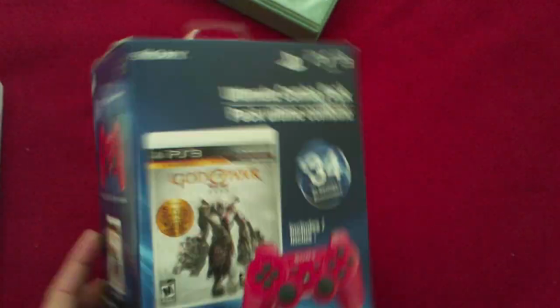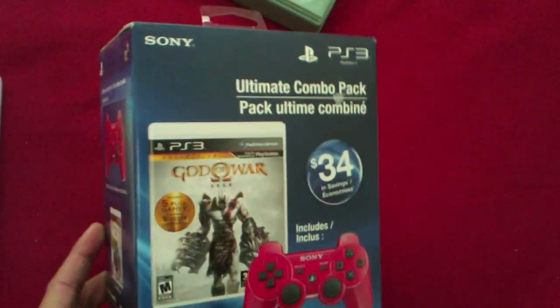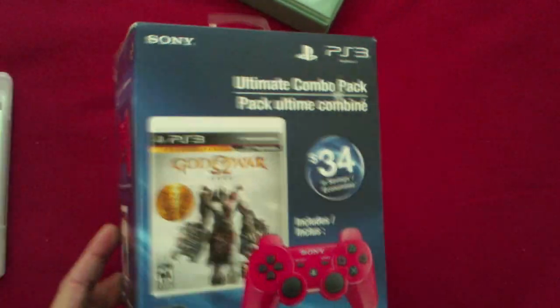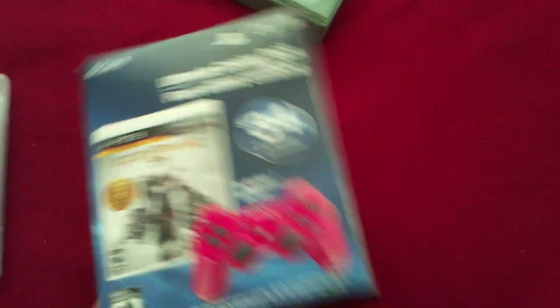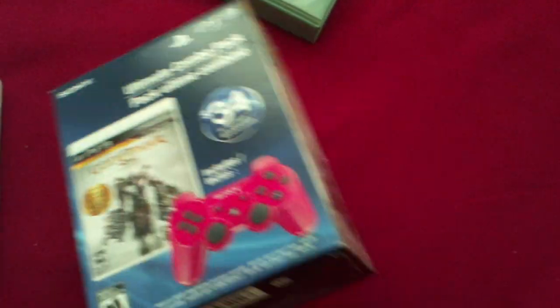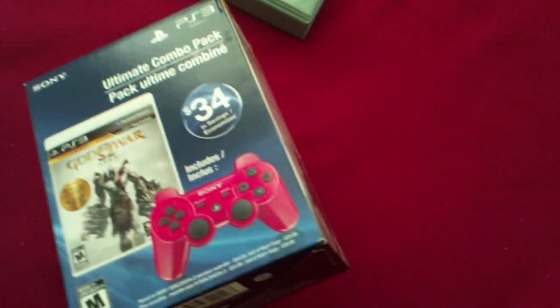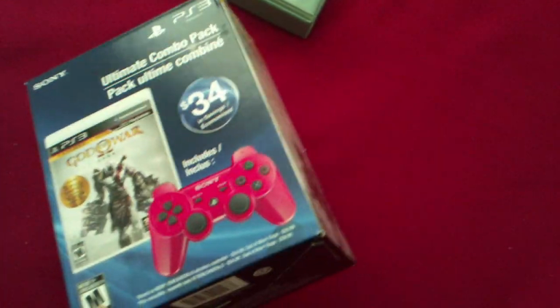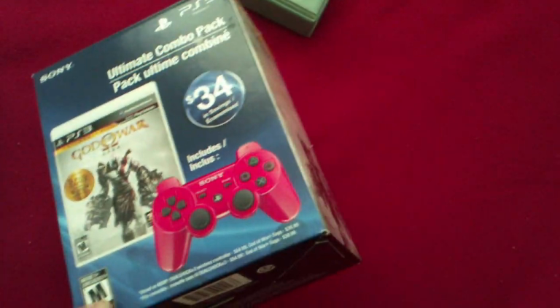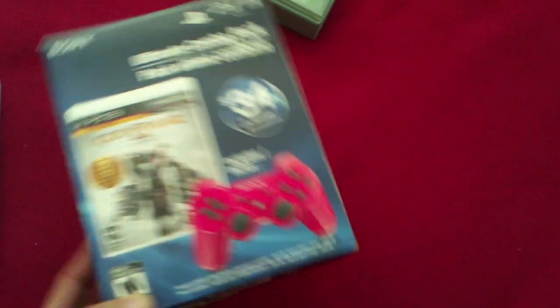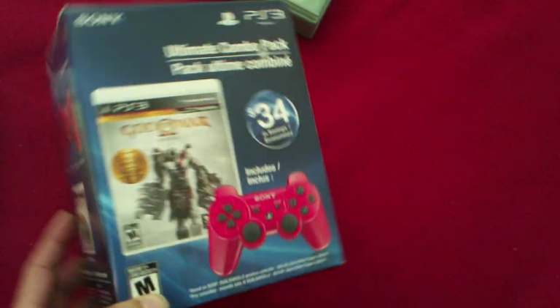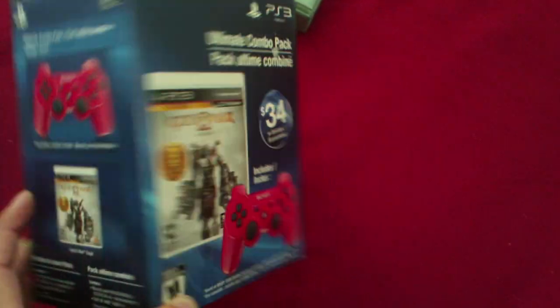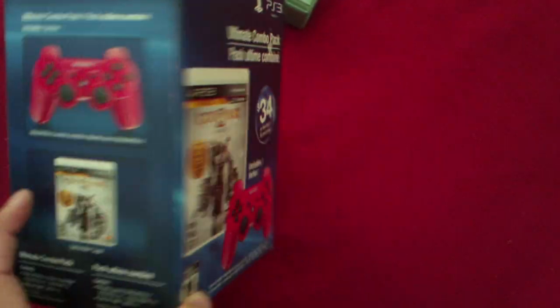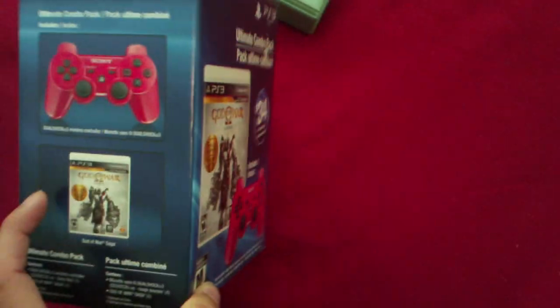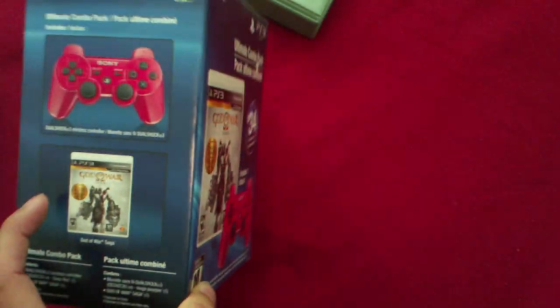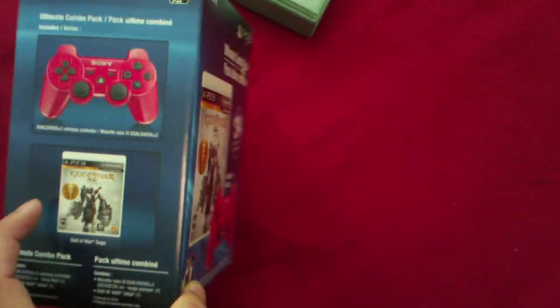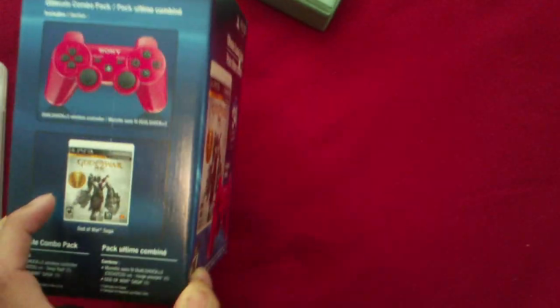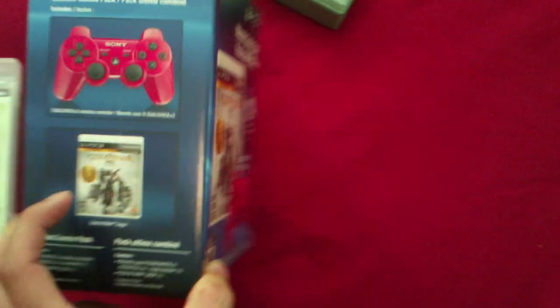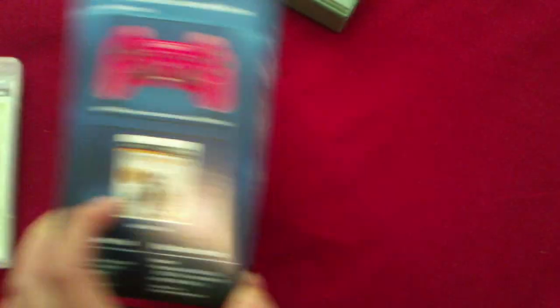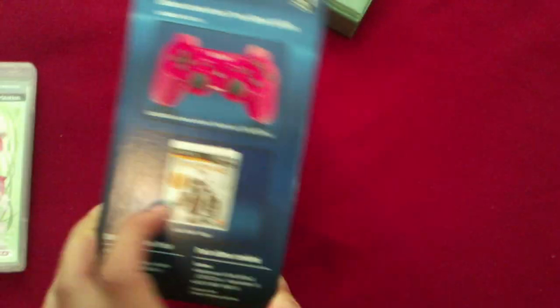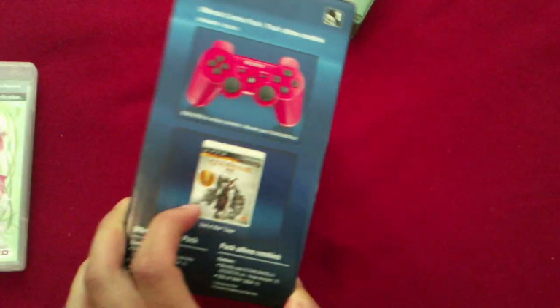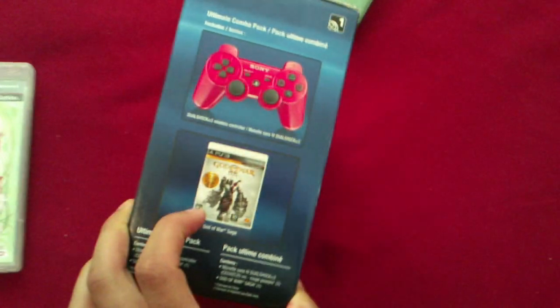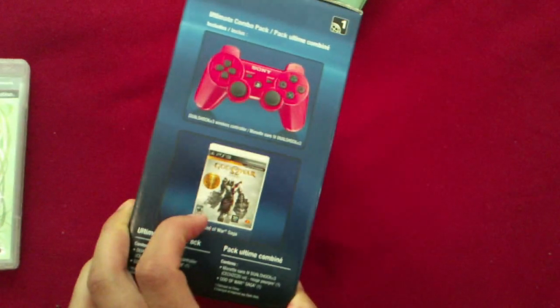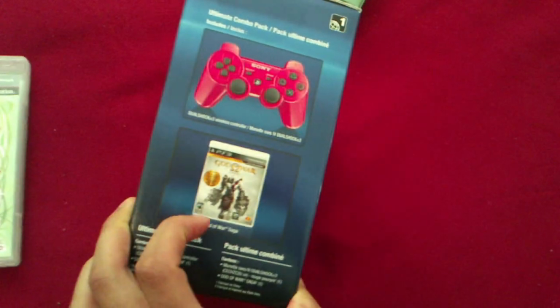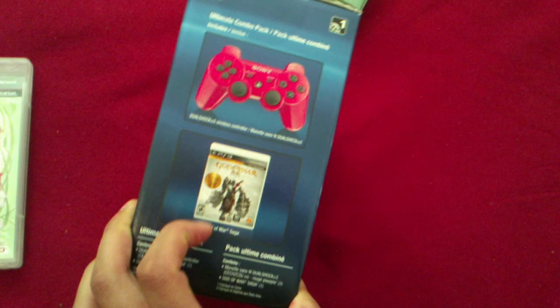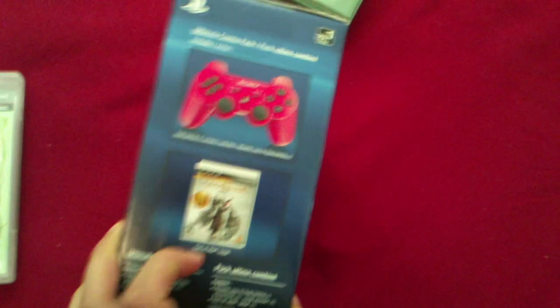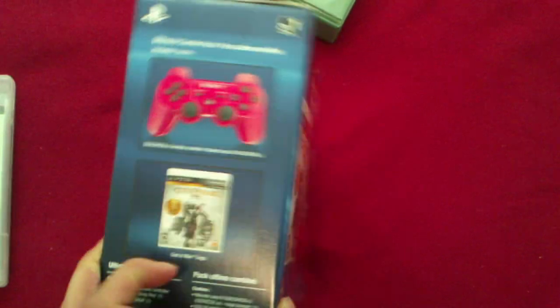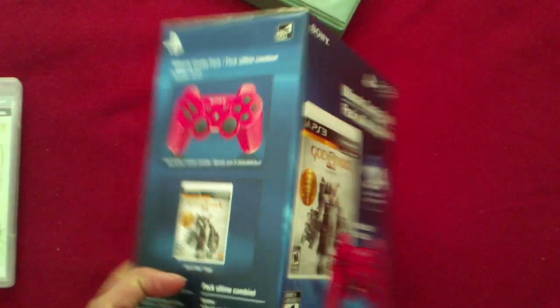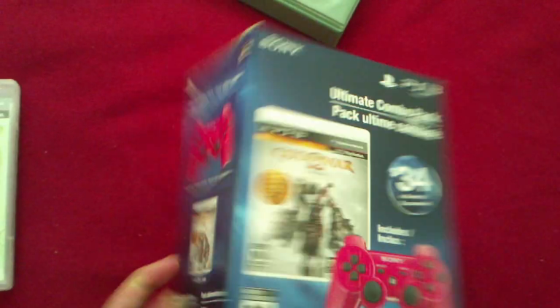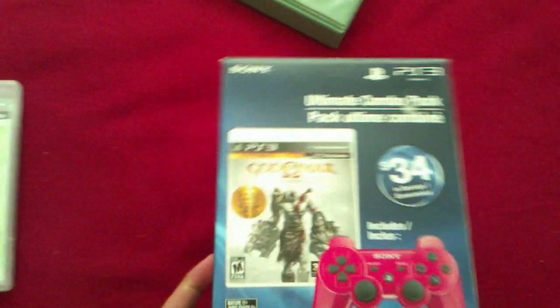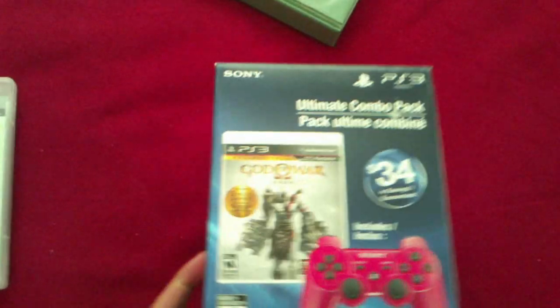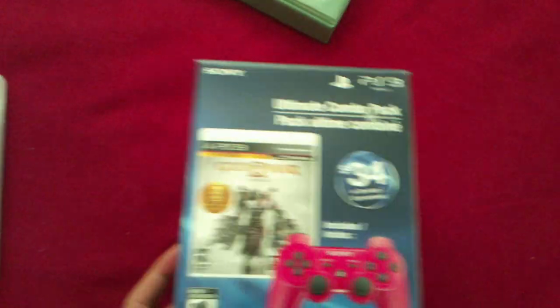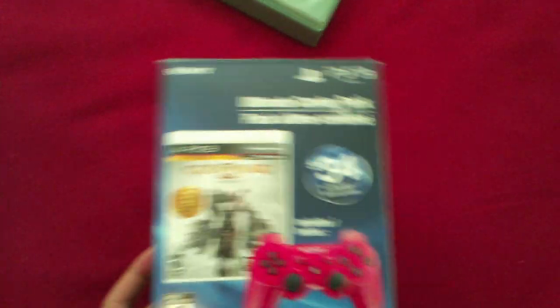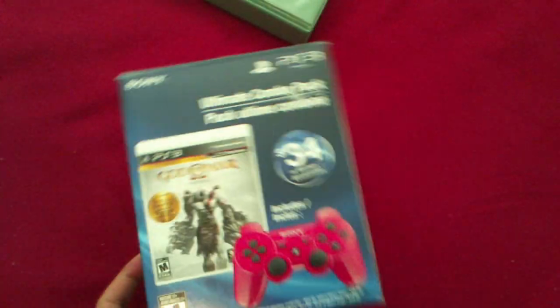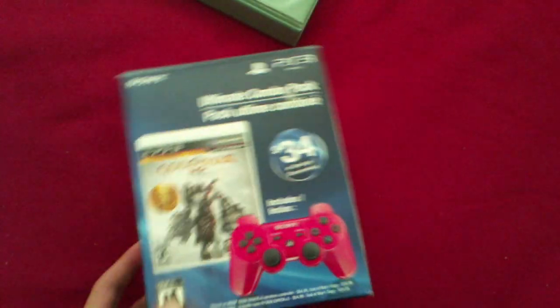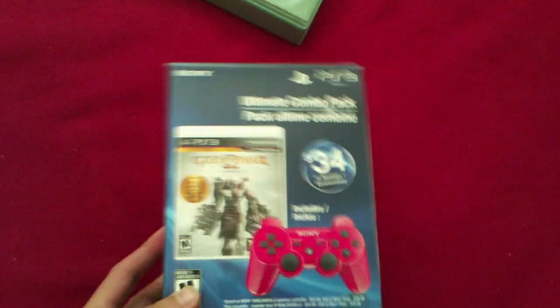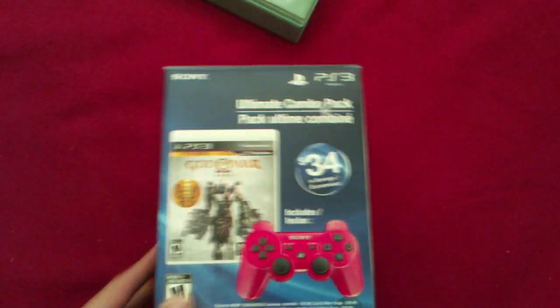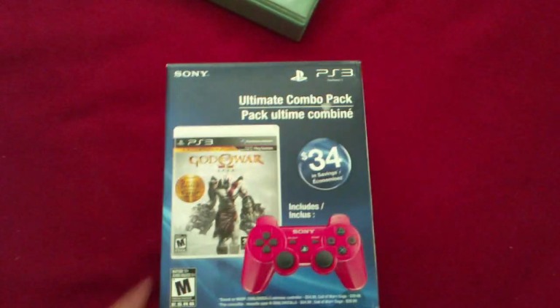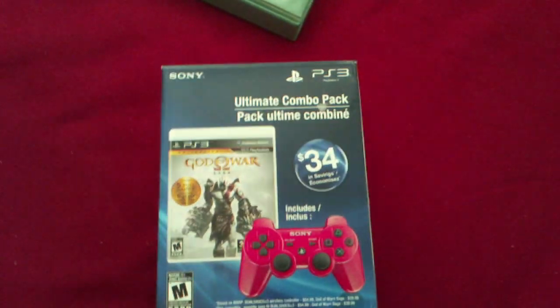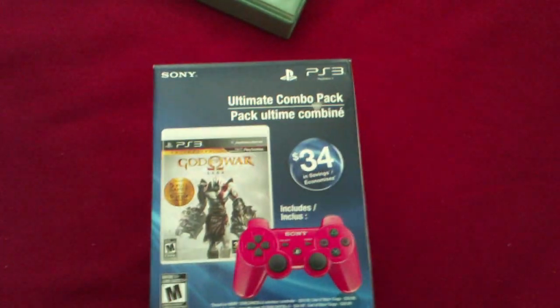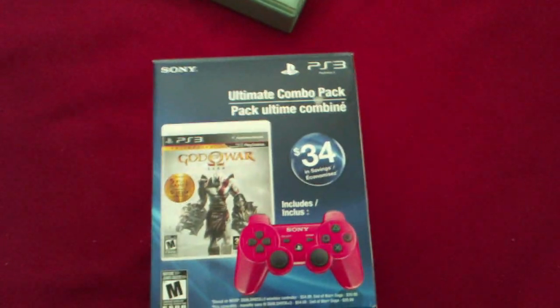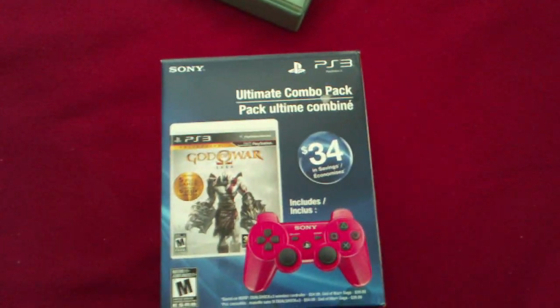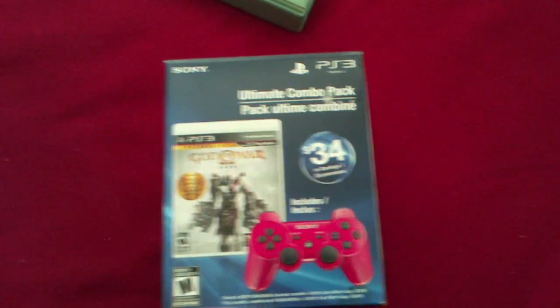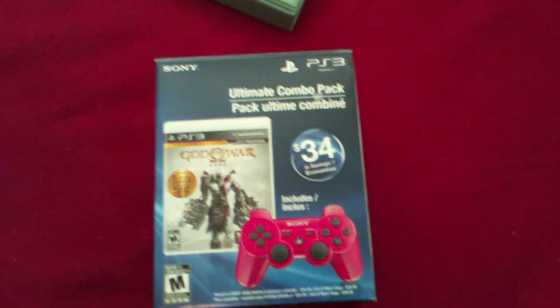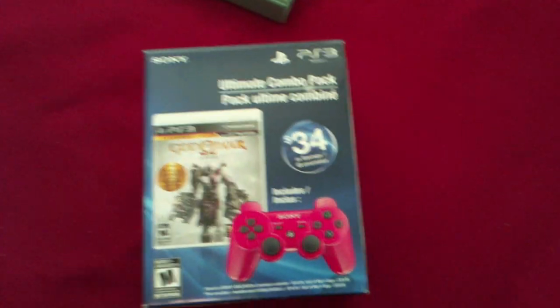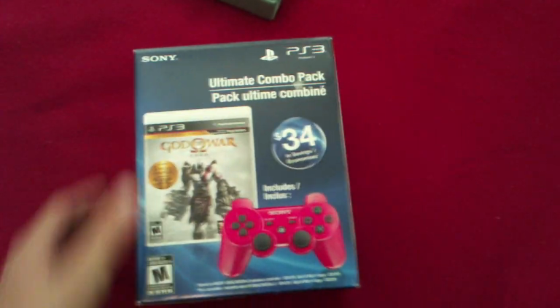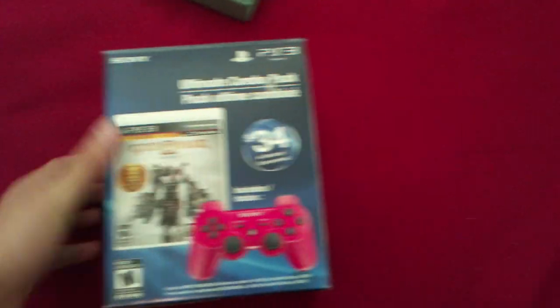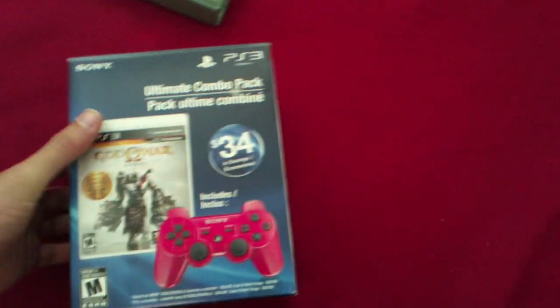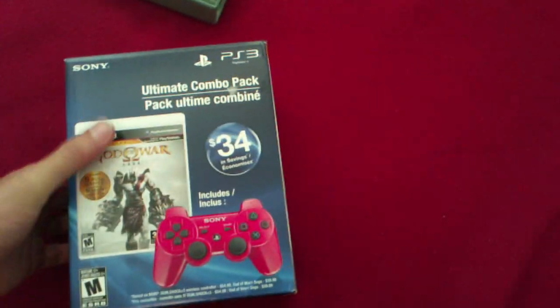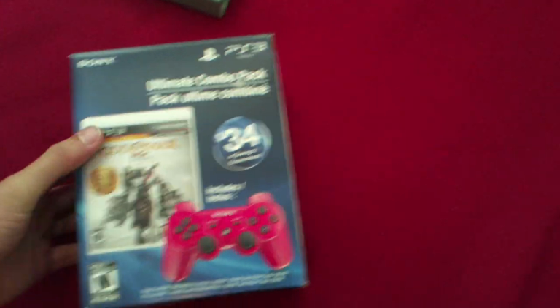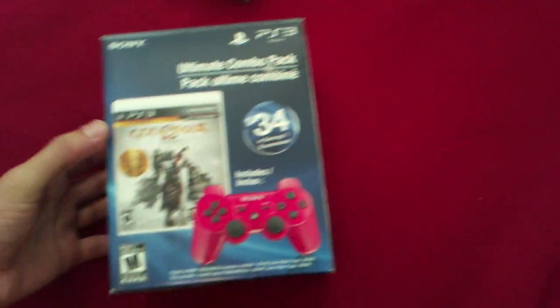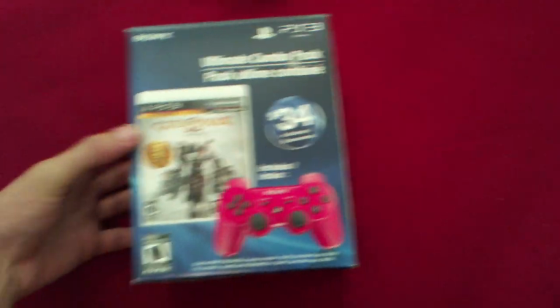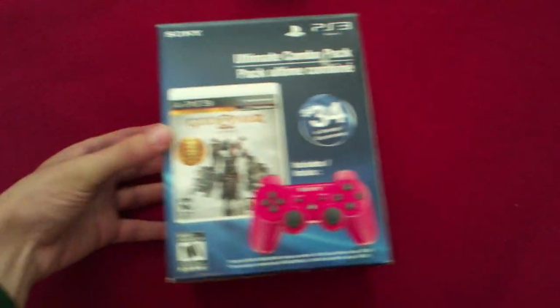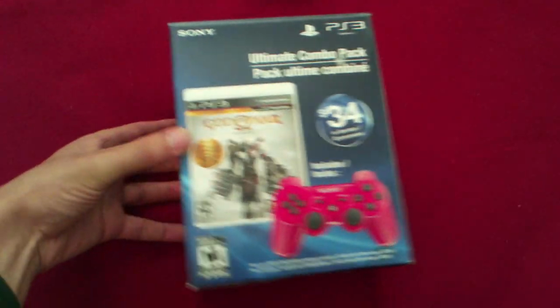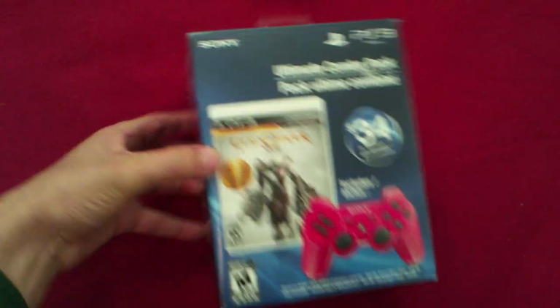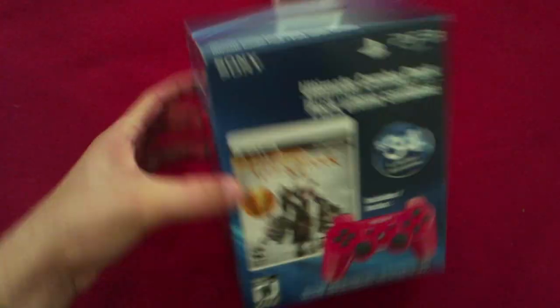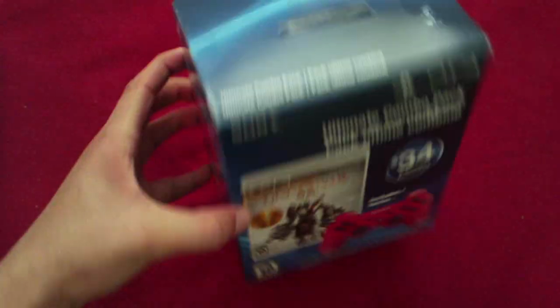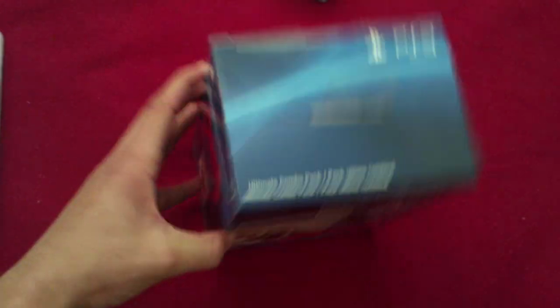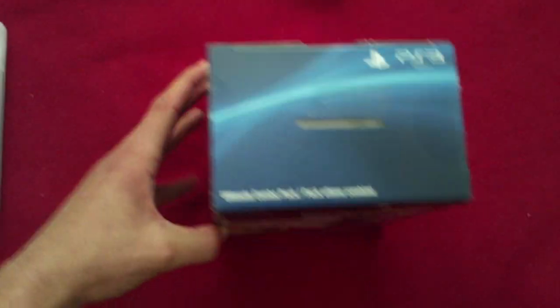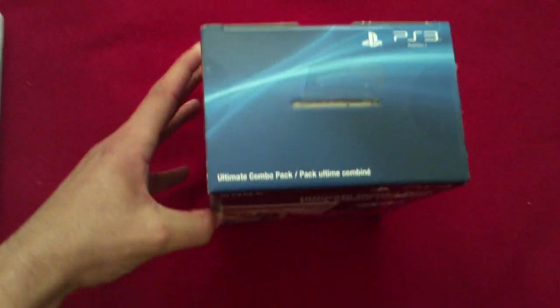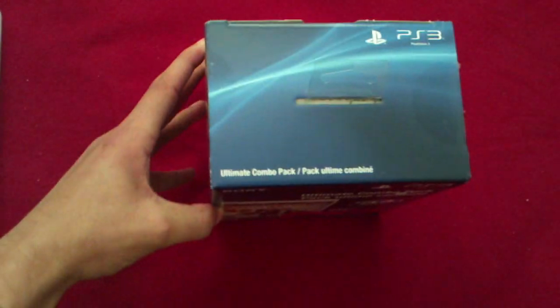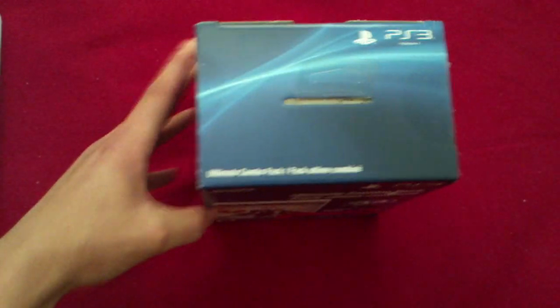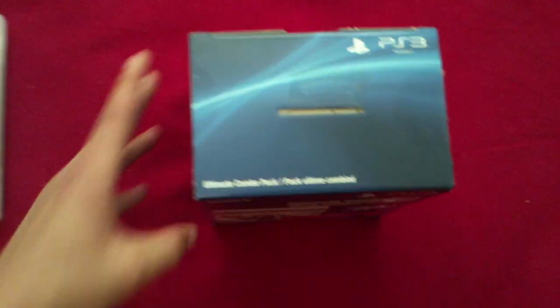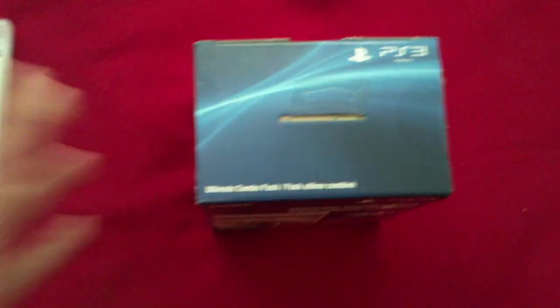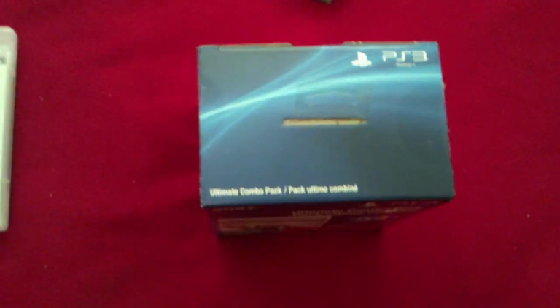I just have my own controller, and it's cool in red and whatnot. Anyways, let's start this unboxing.